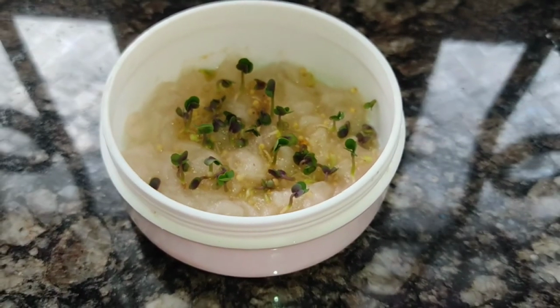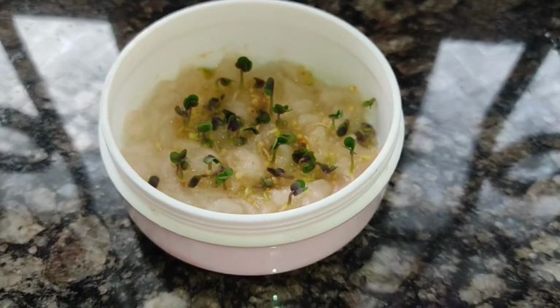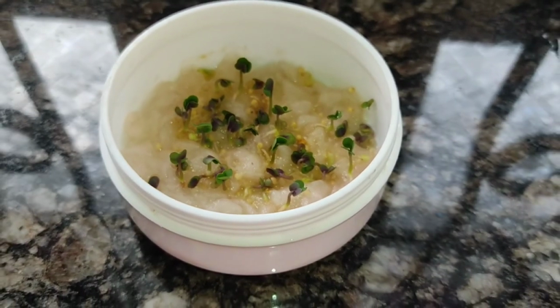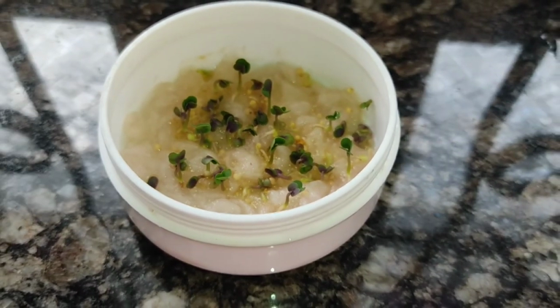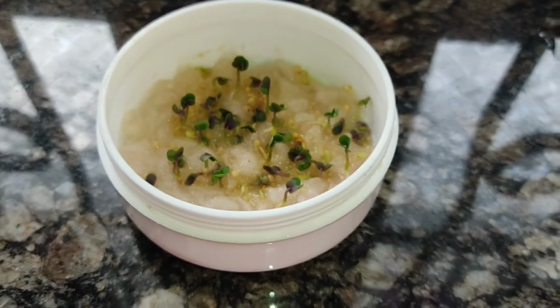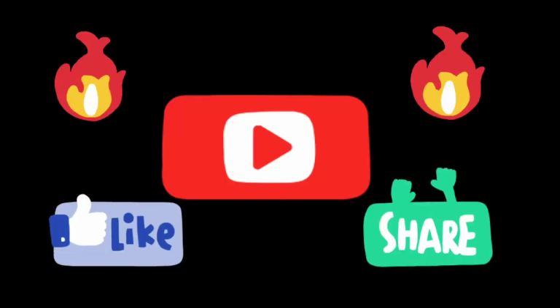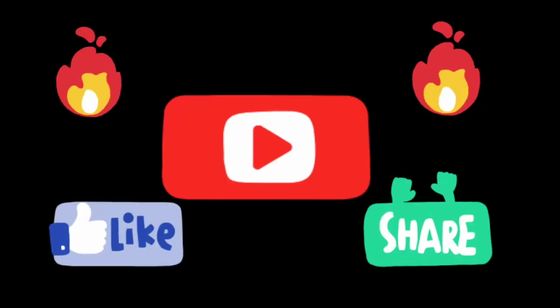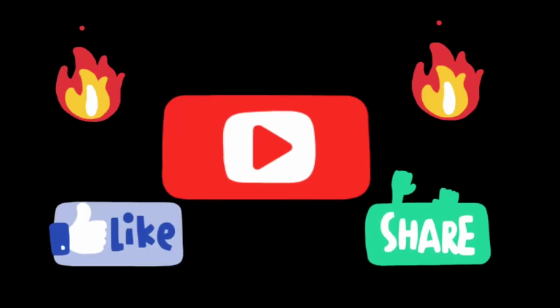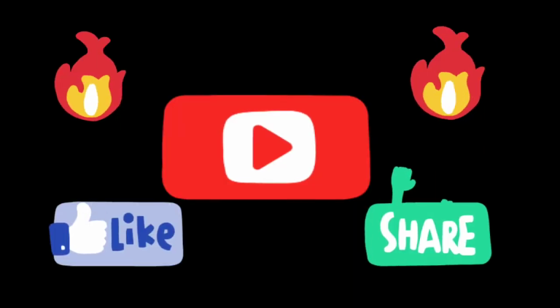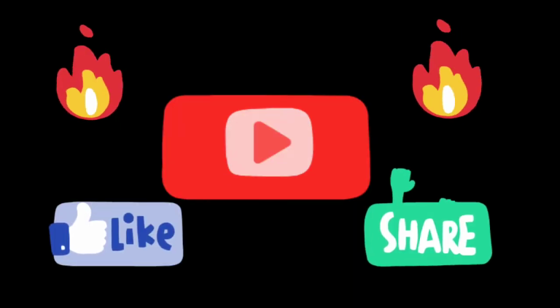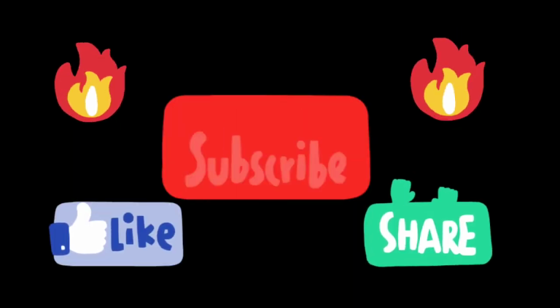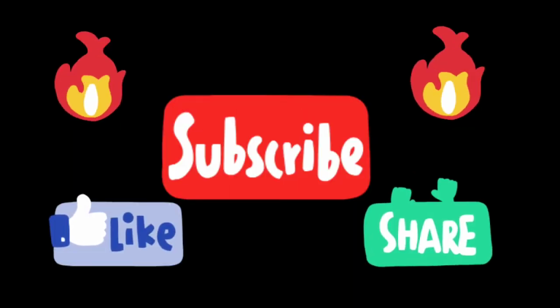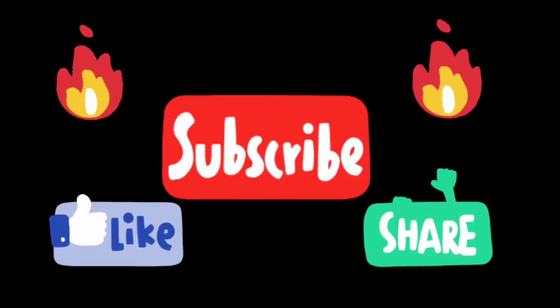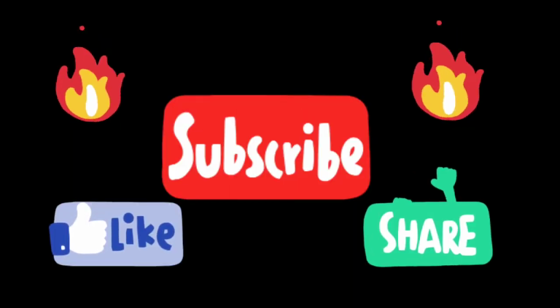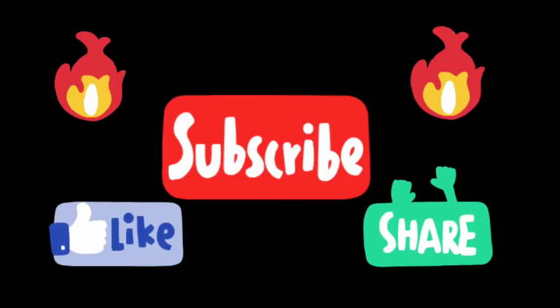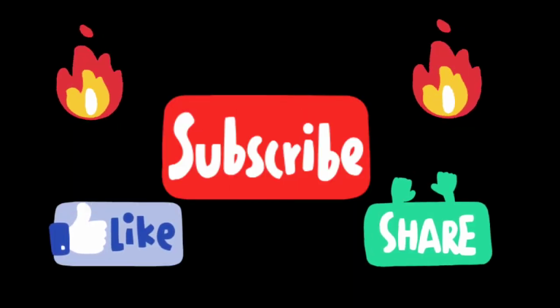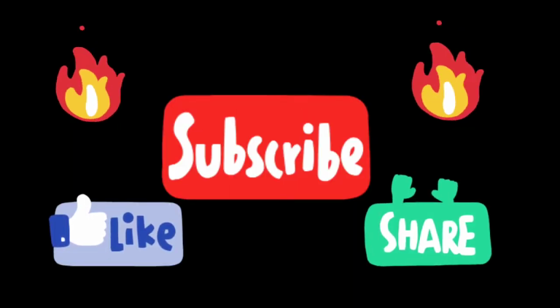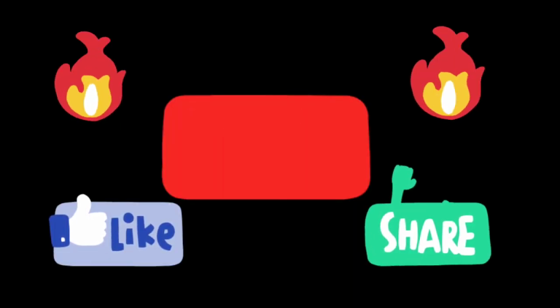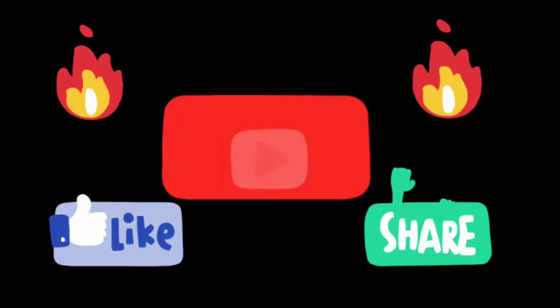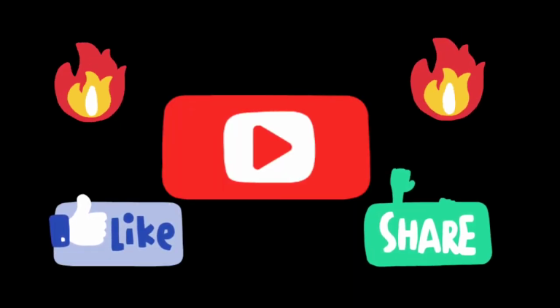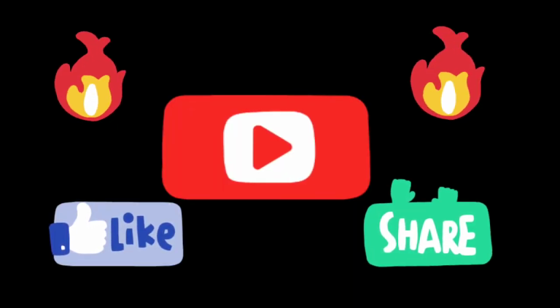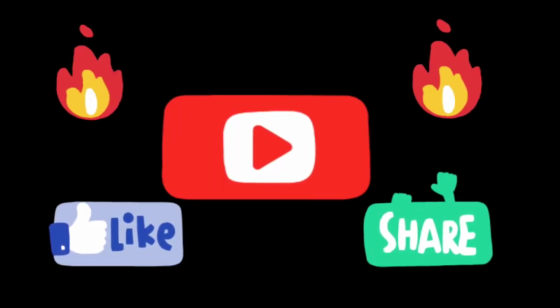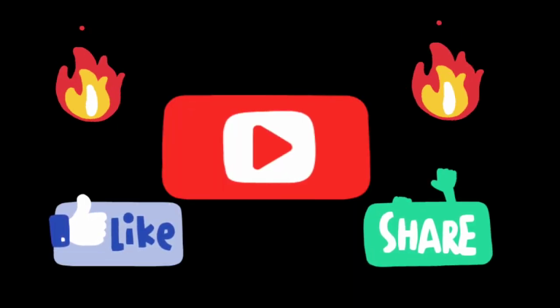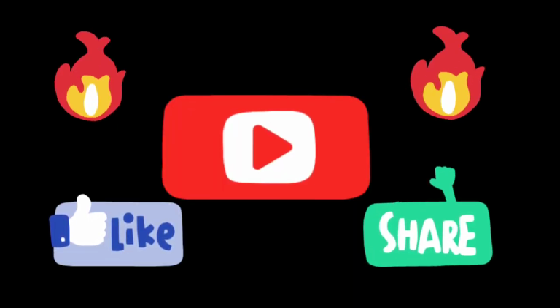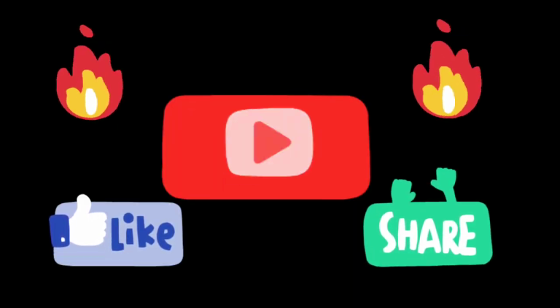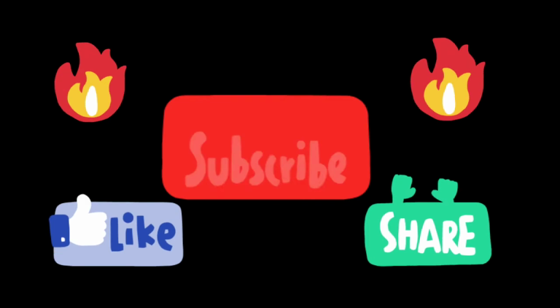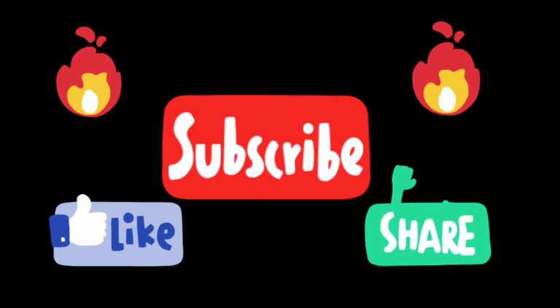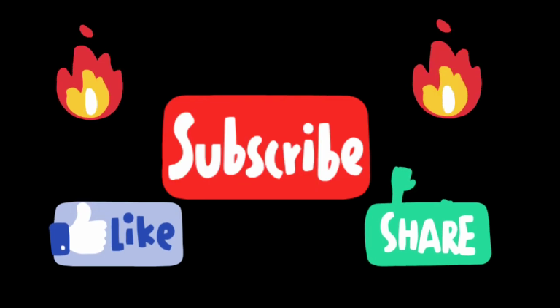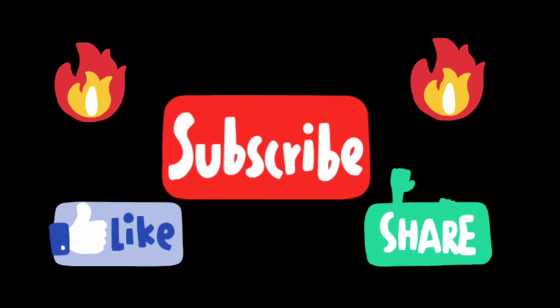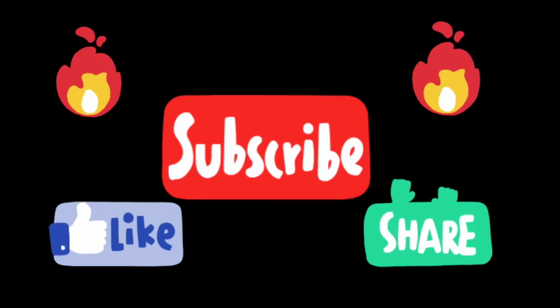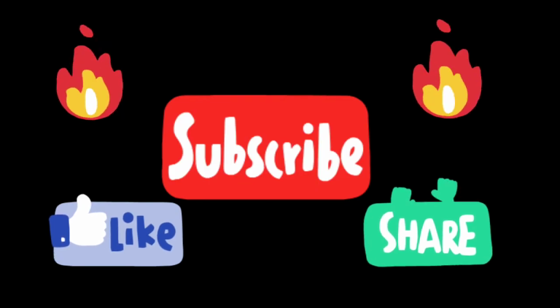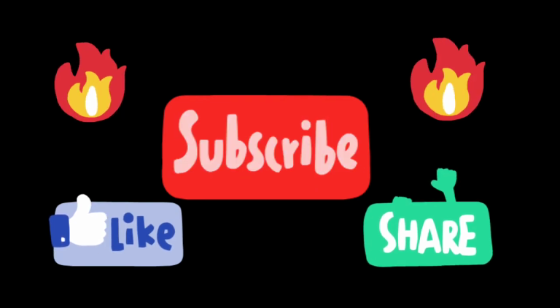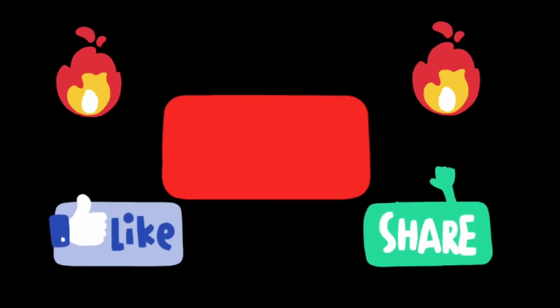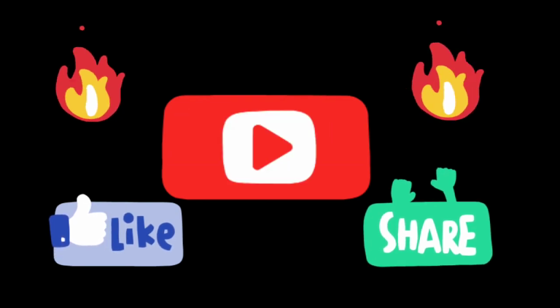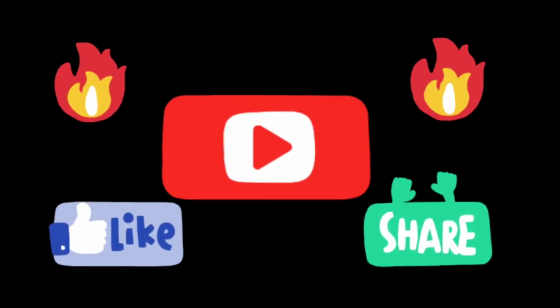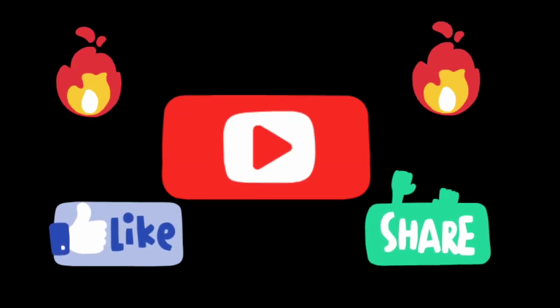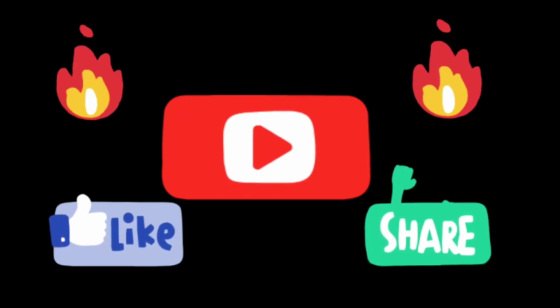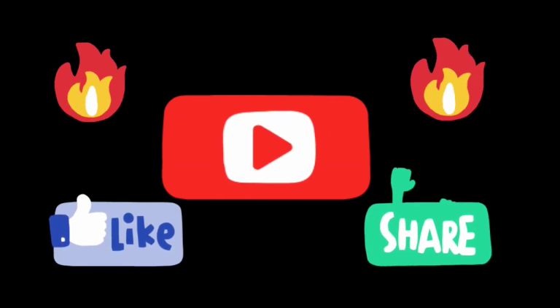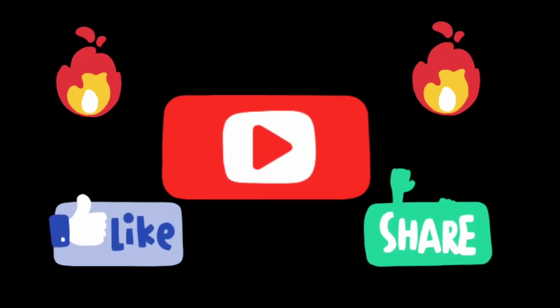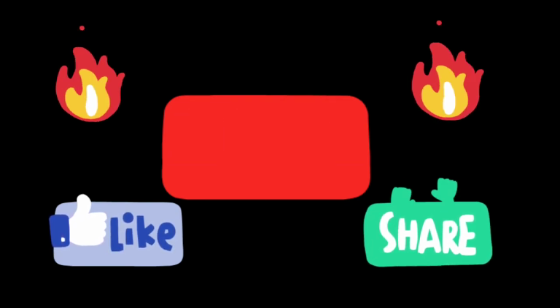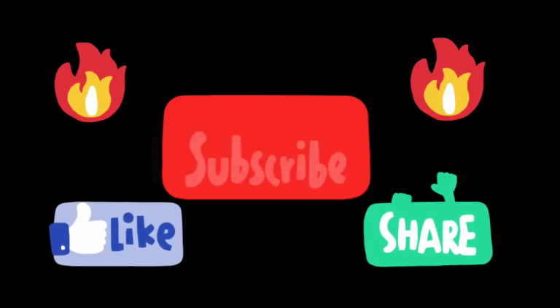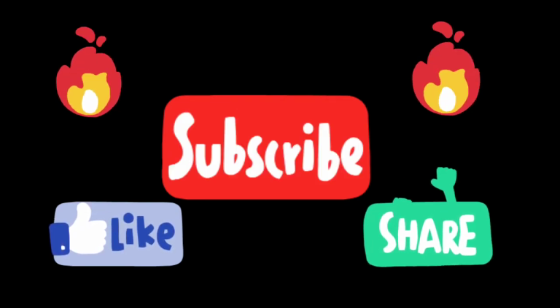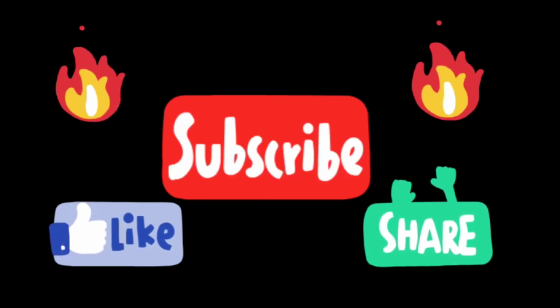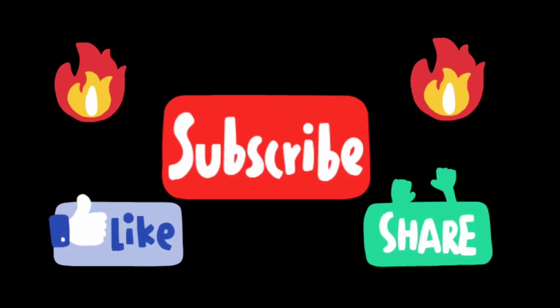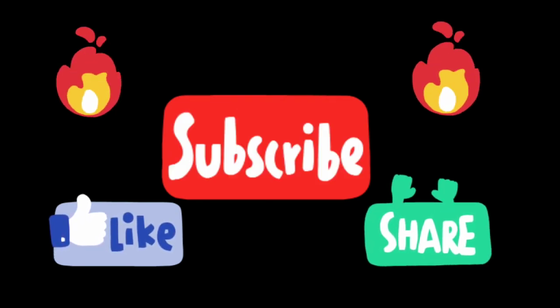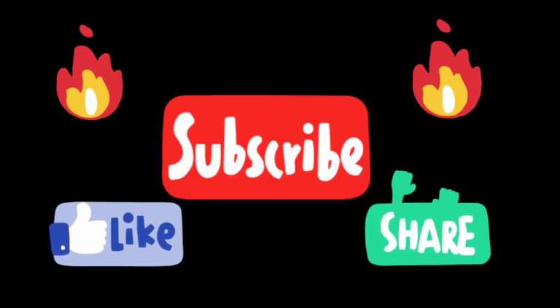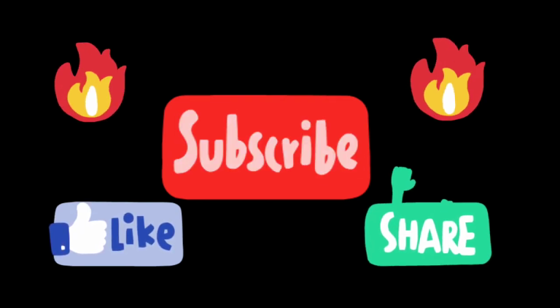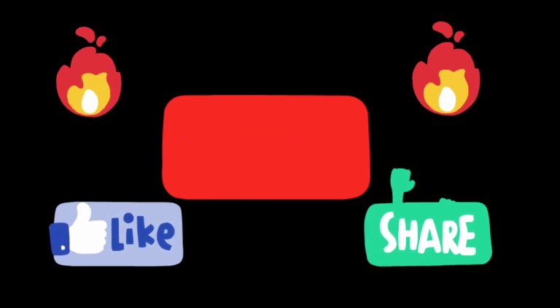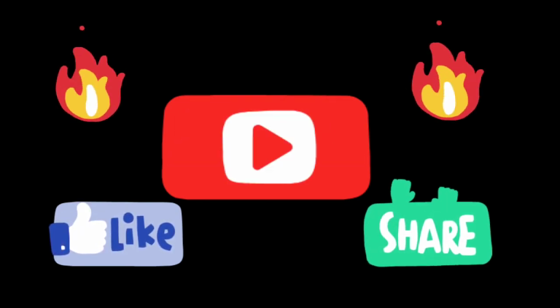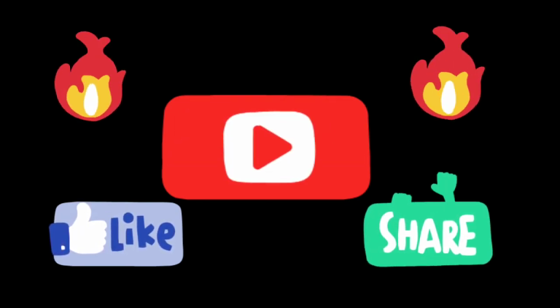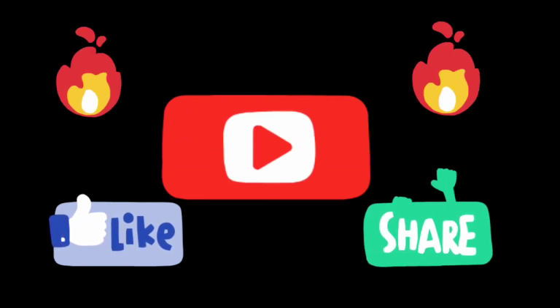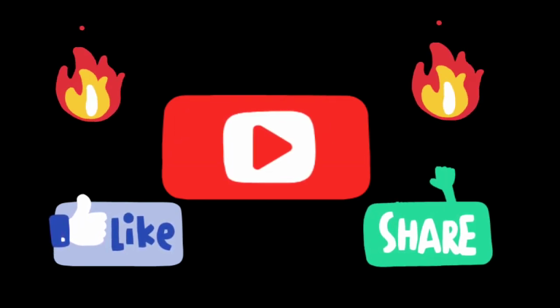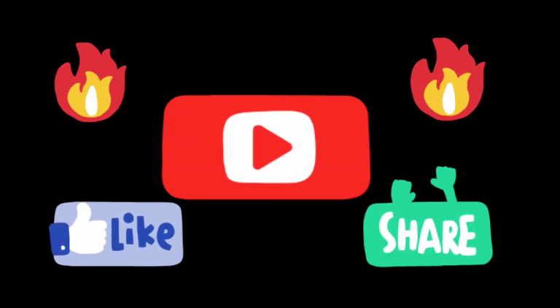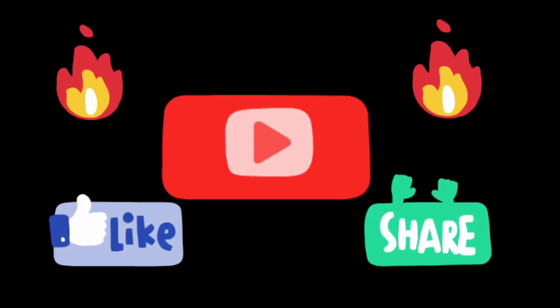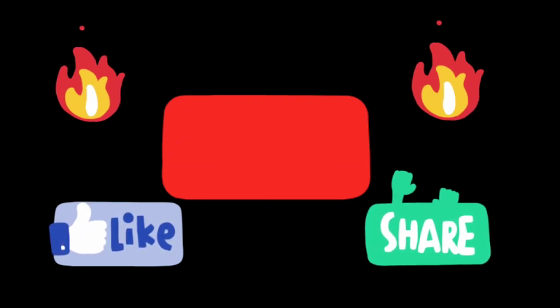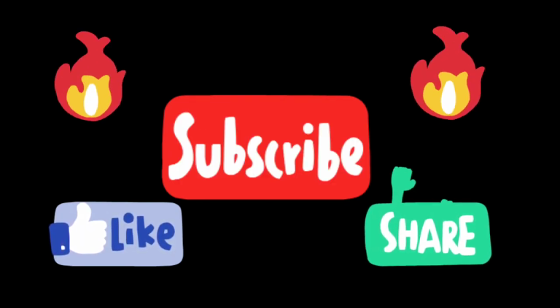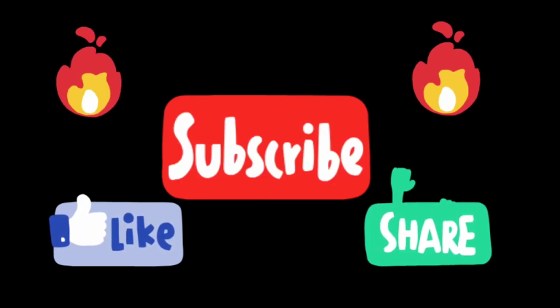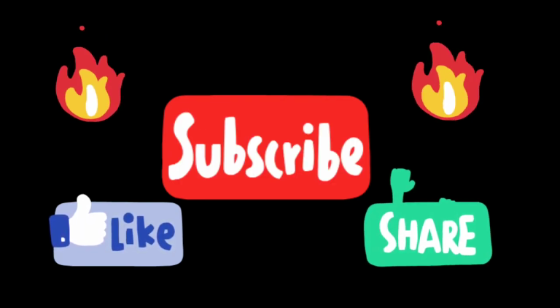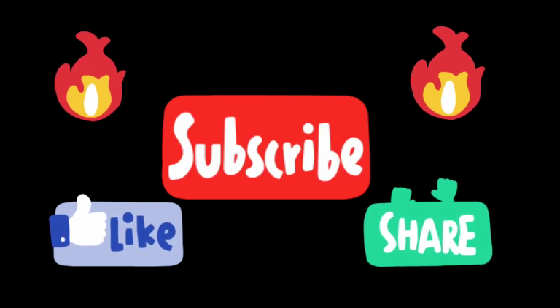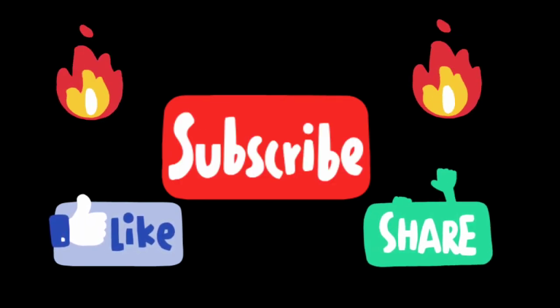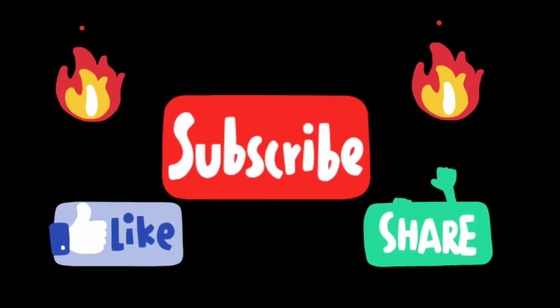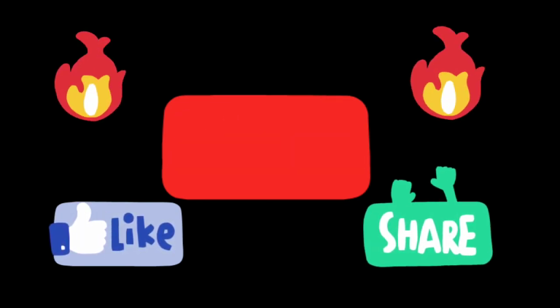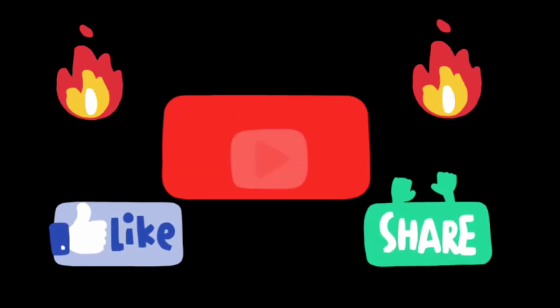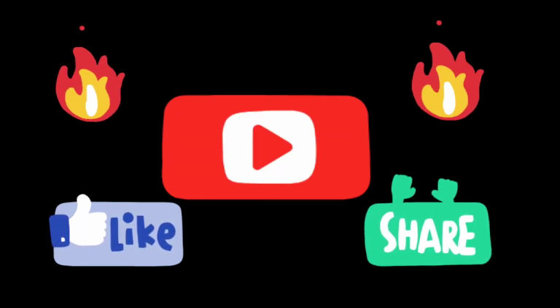If you liked my video then subscribe to my channel, and don't forget to like and share my videos.